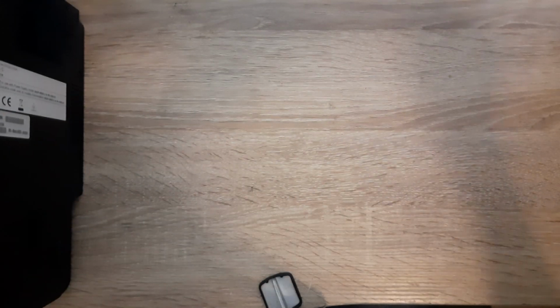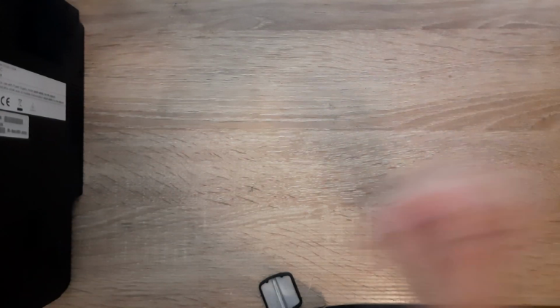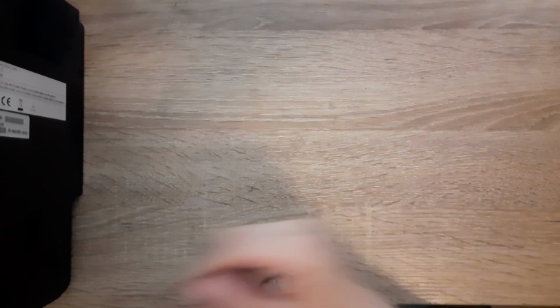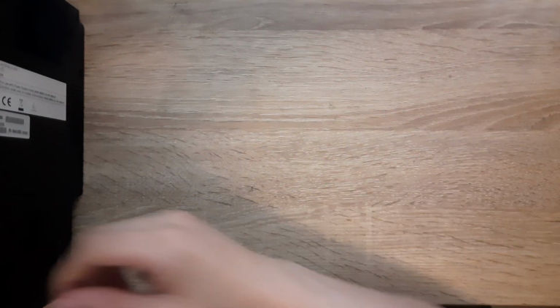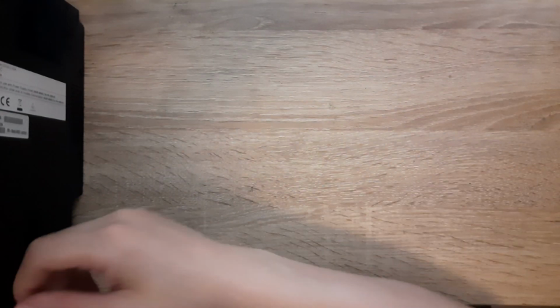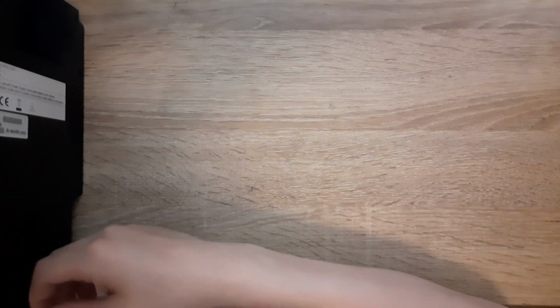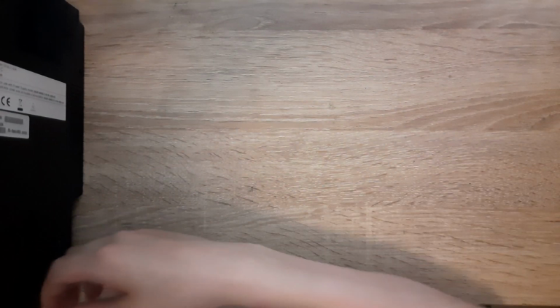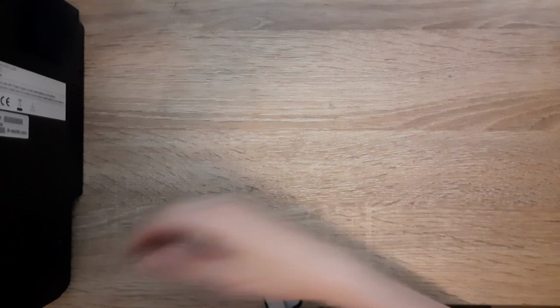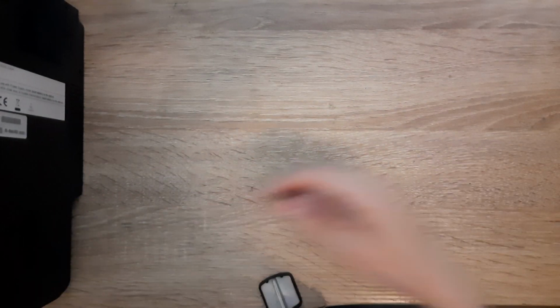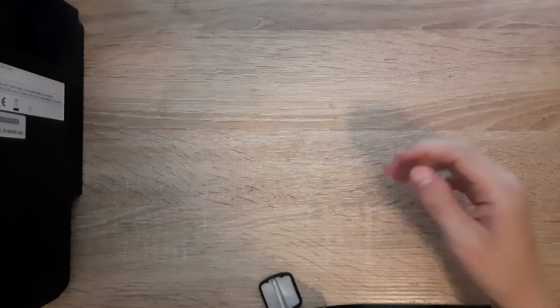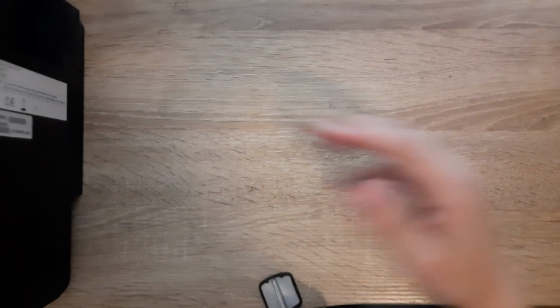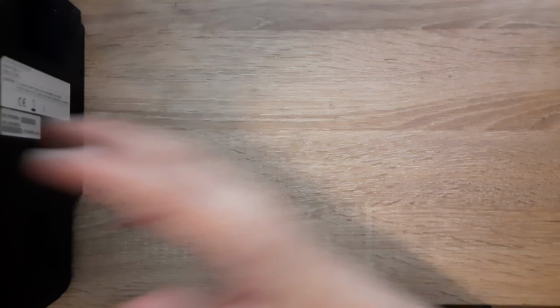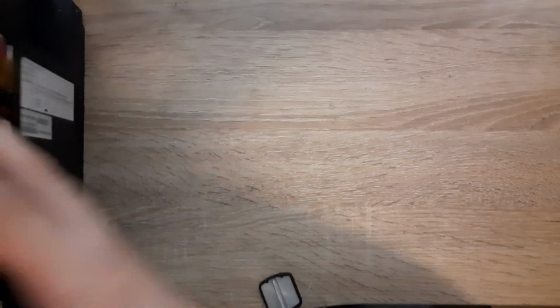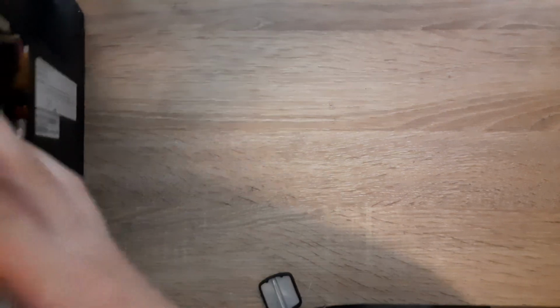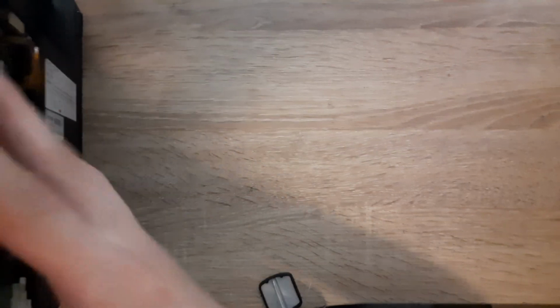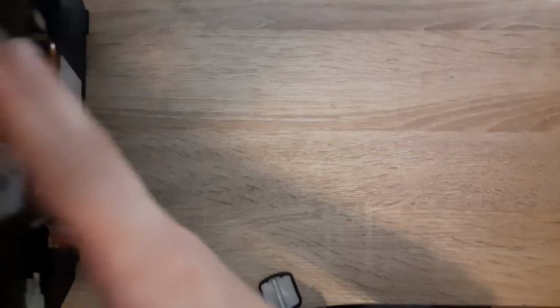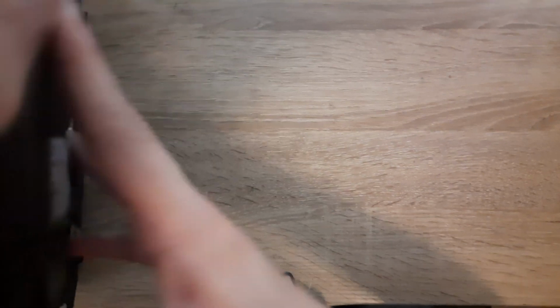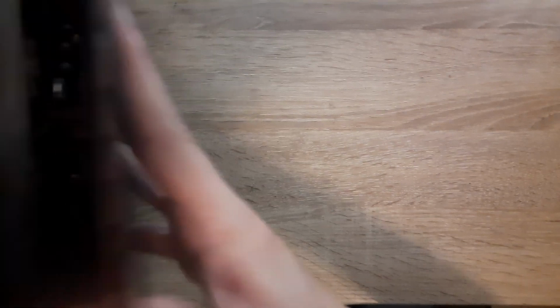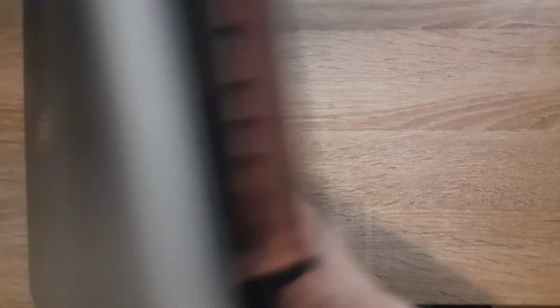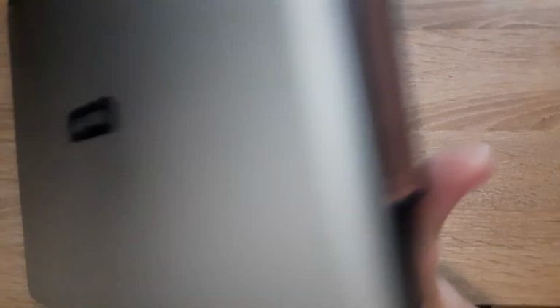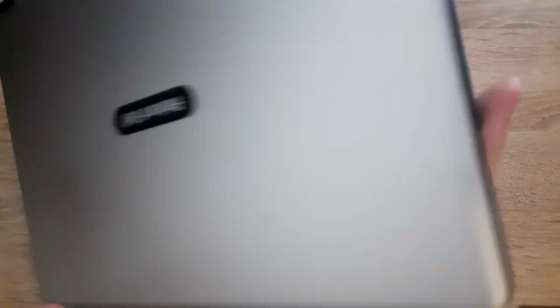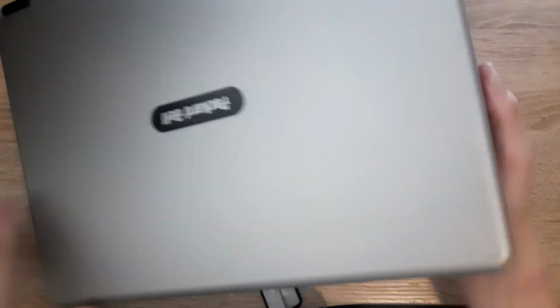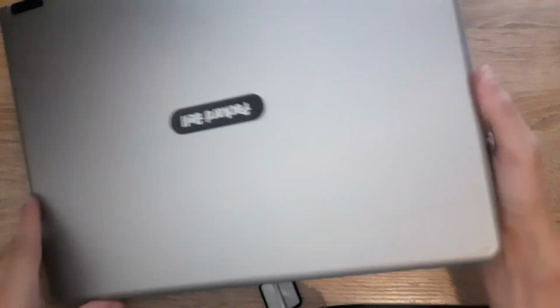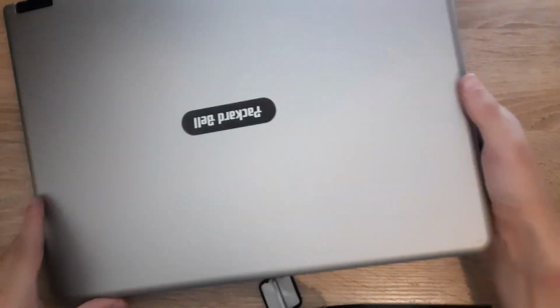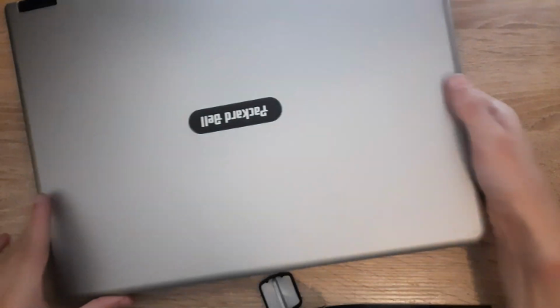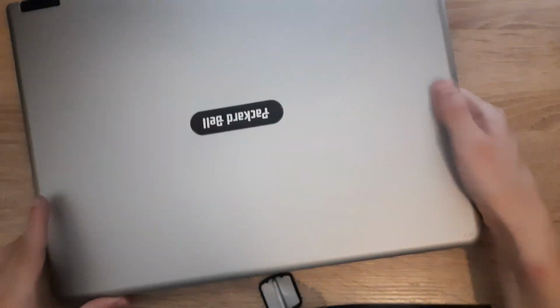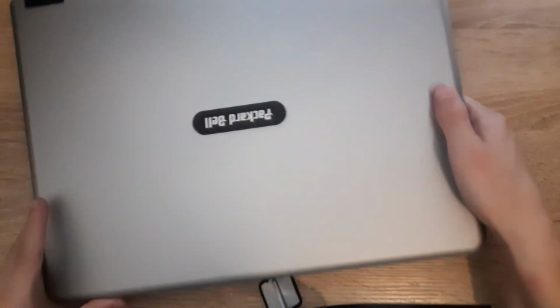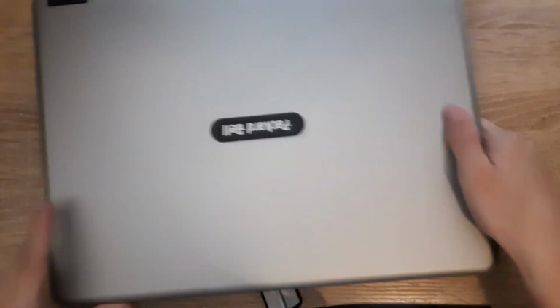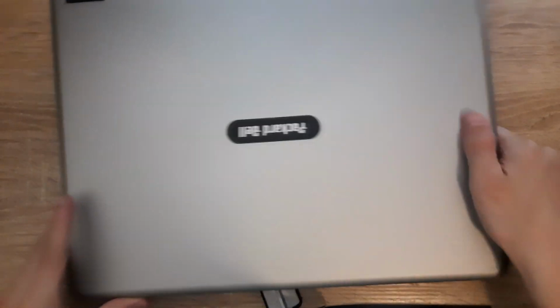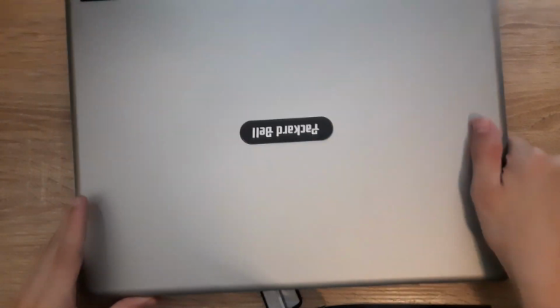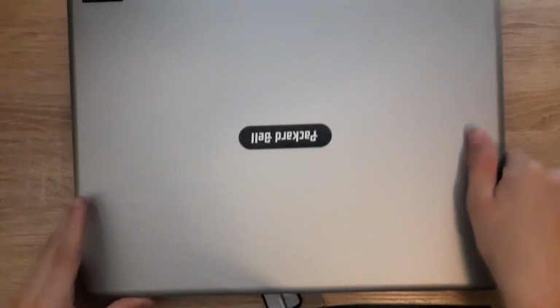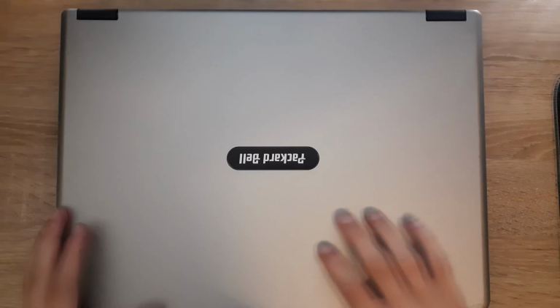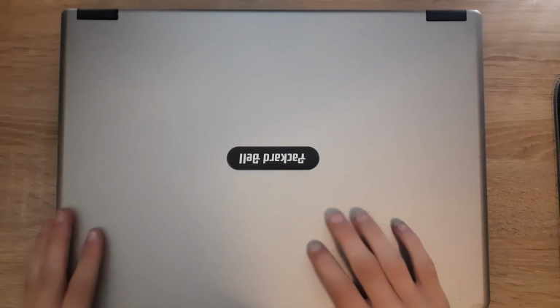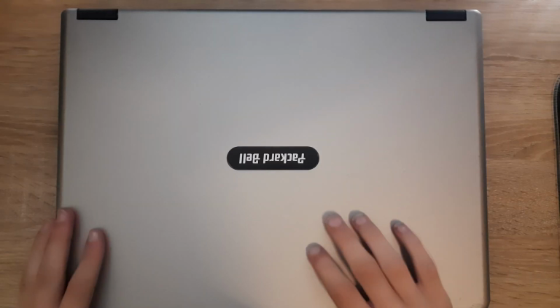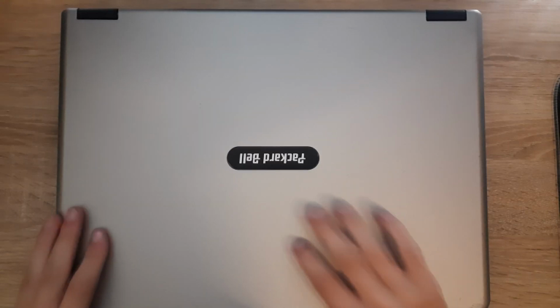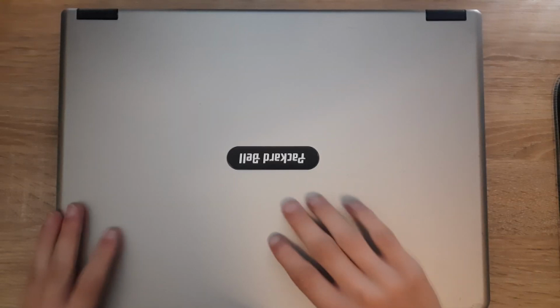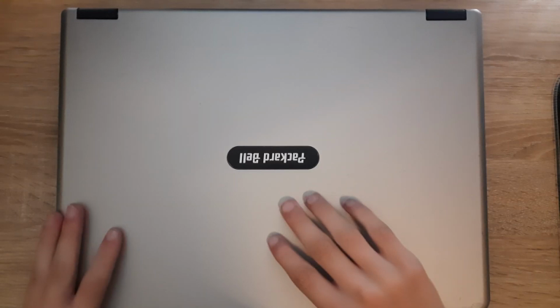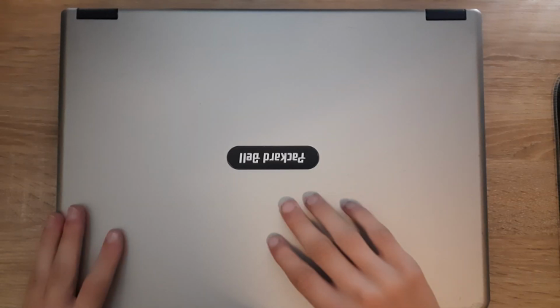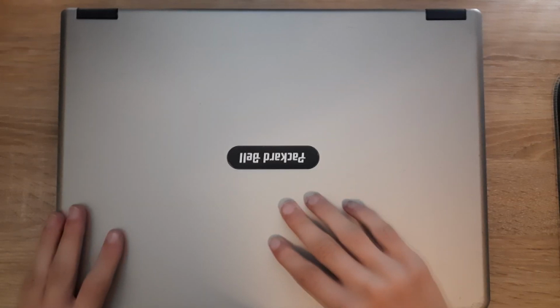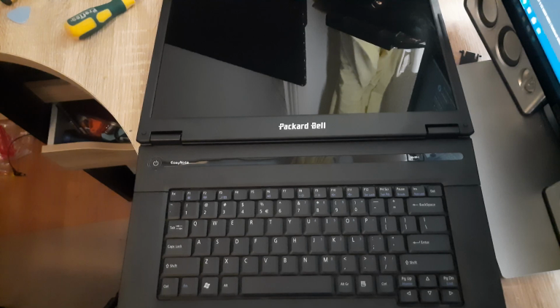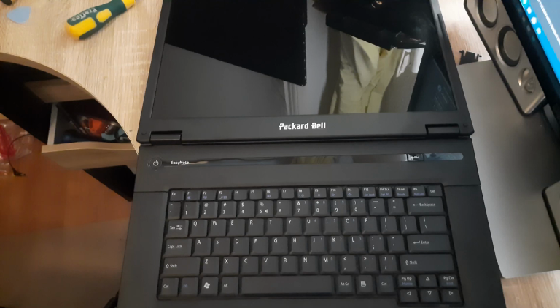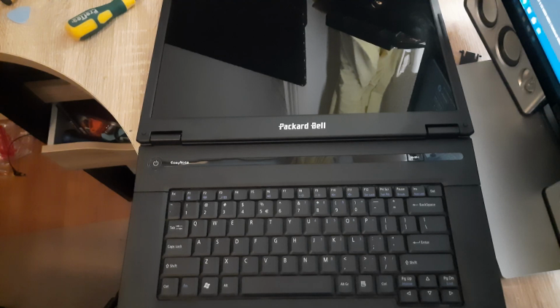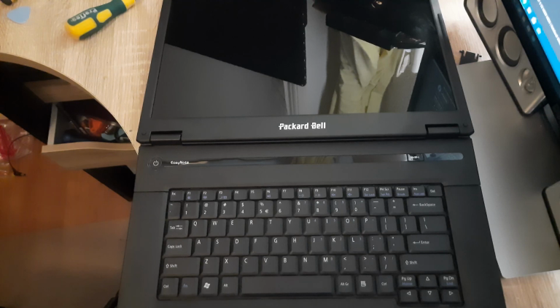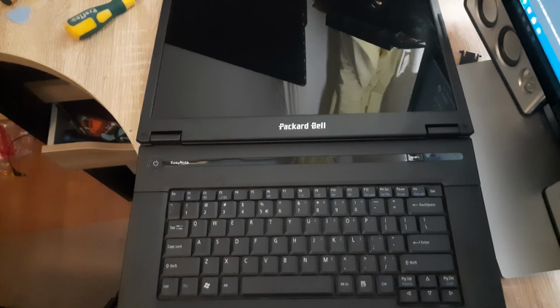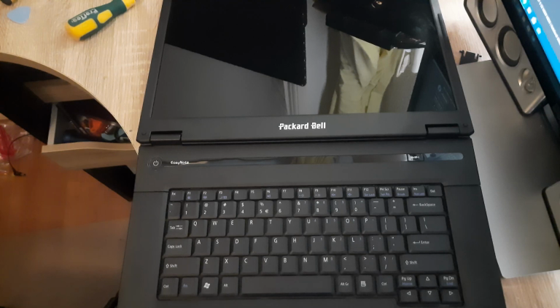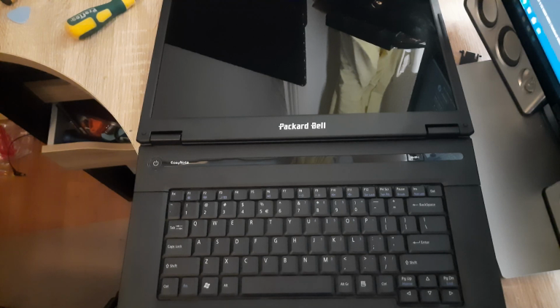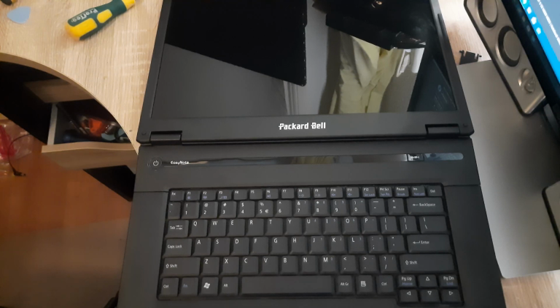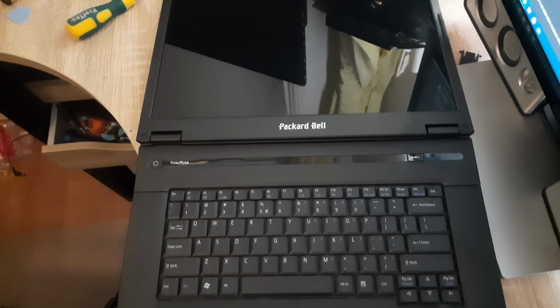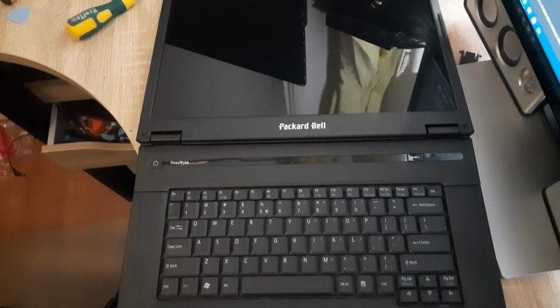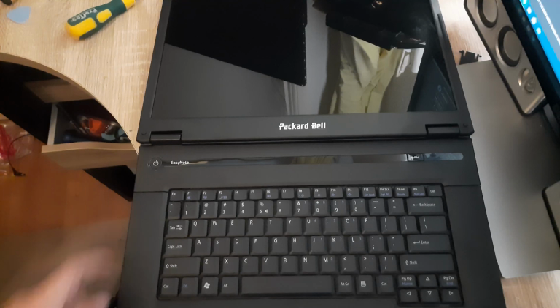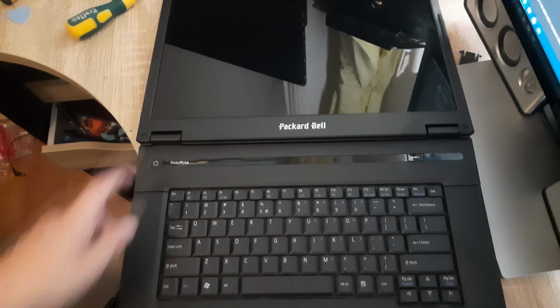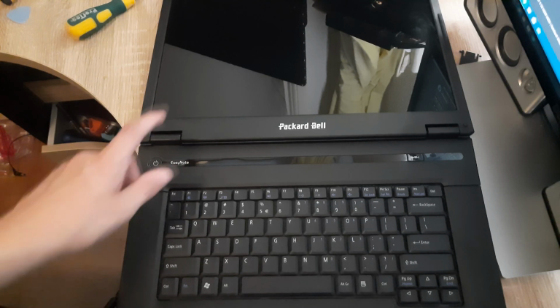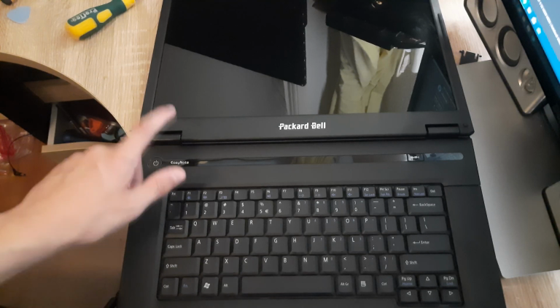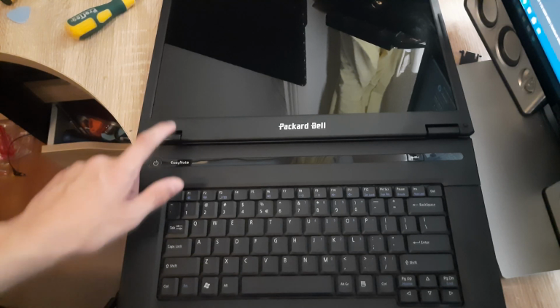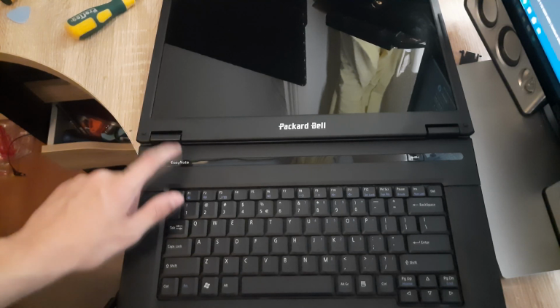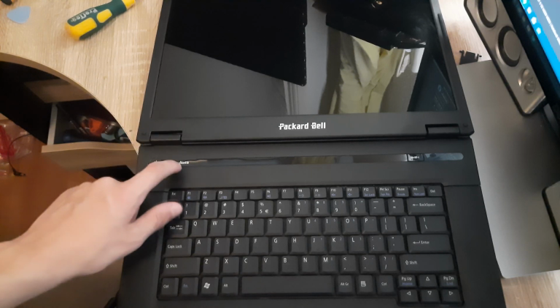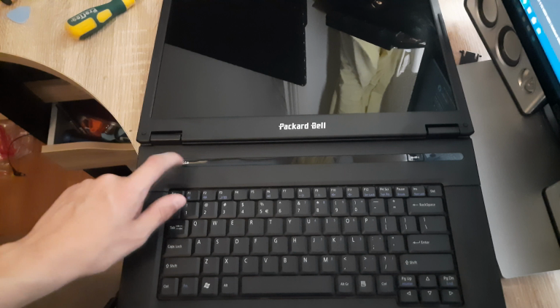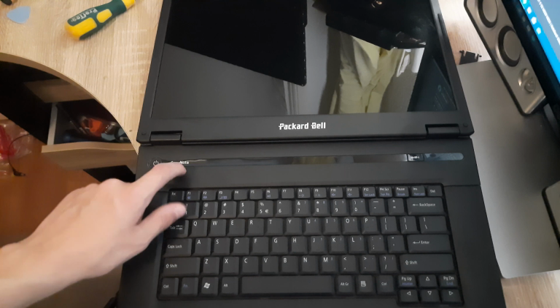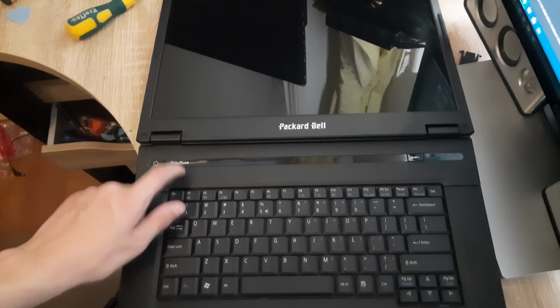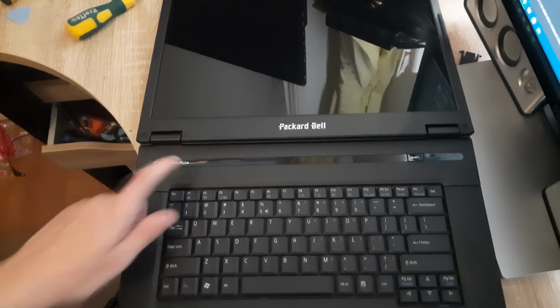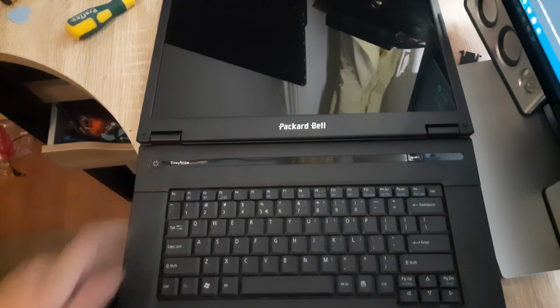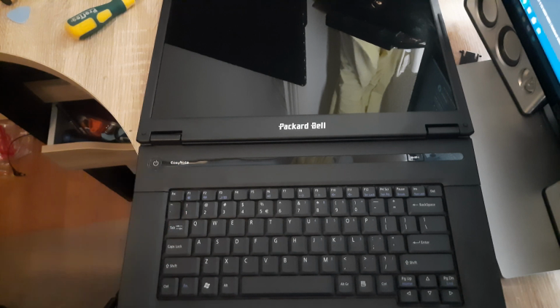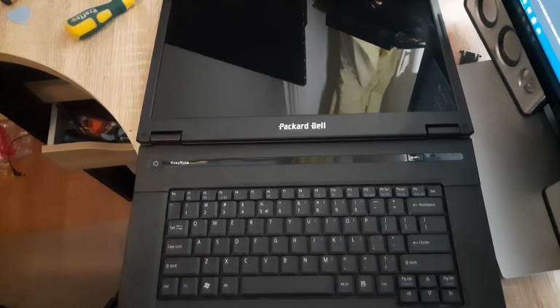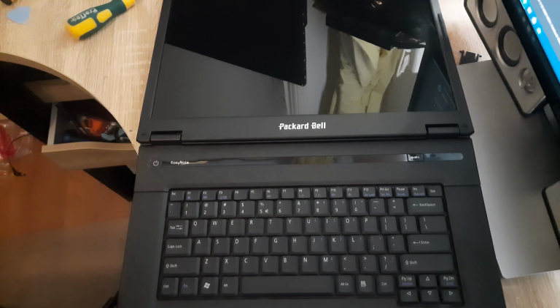Next up, you want to open up the laptop and then remove this part right here — the top trim strip above the keyboard.